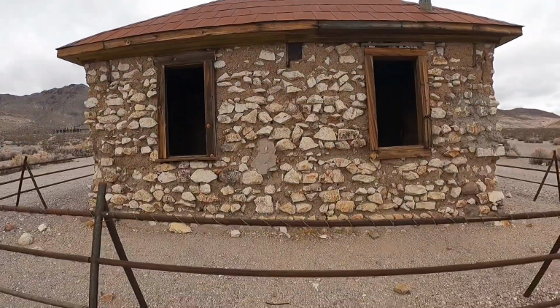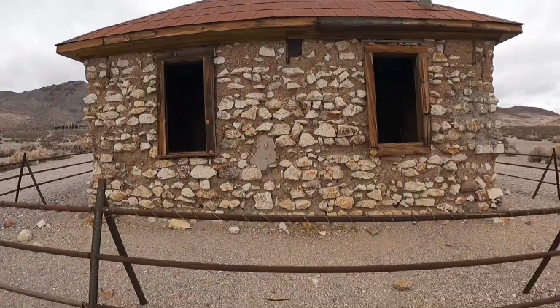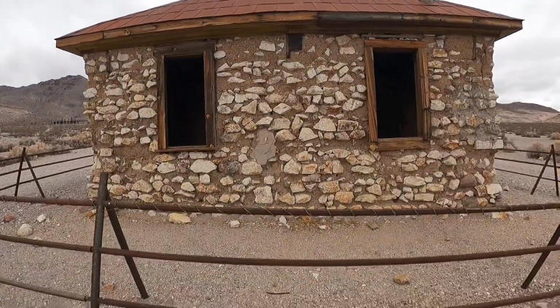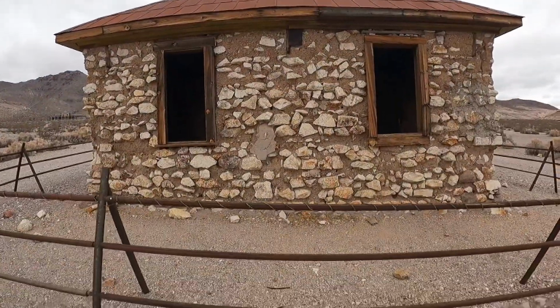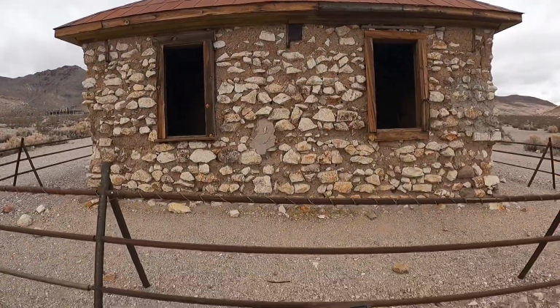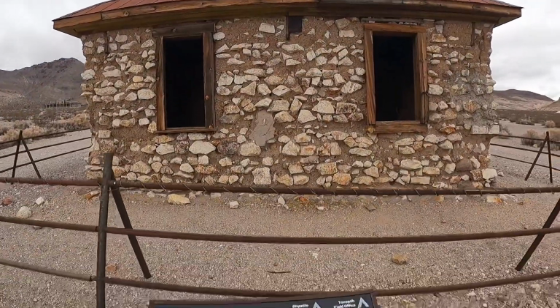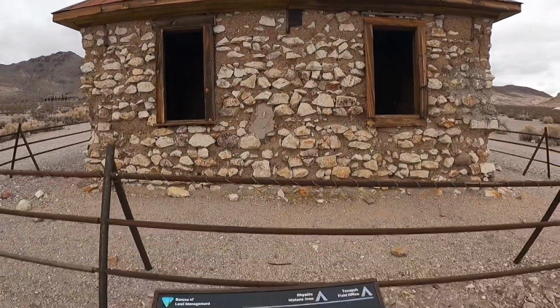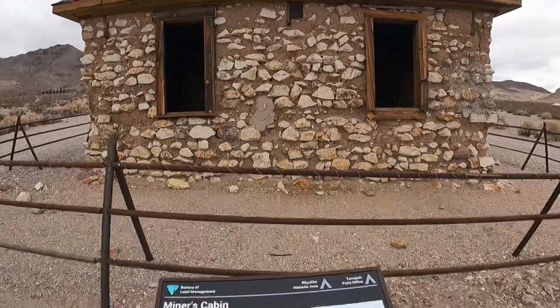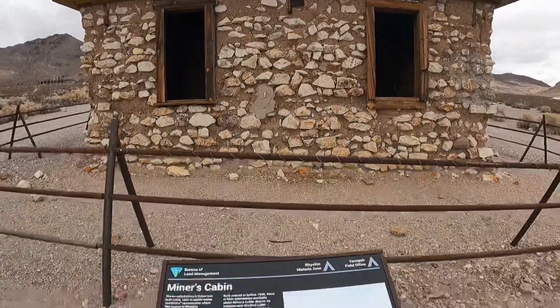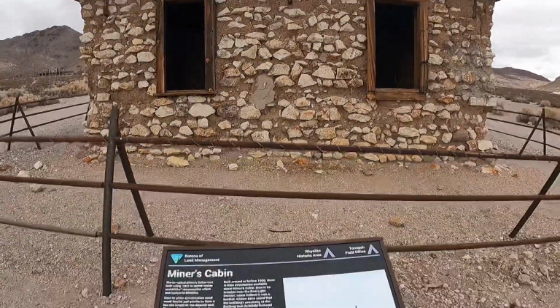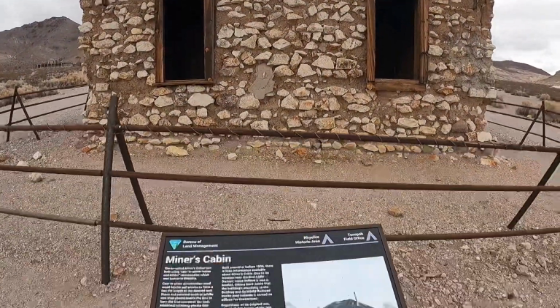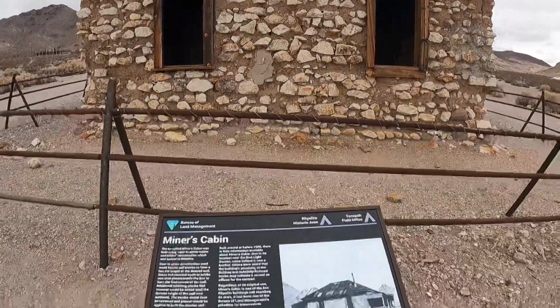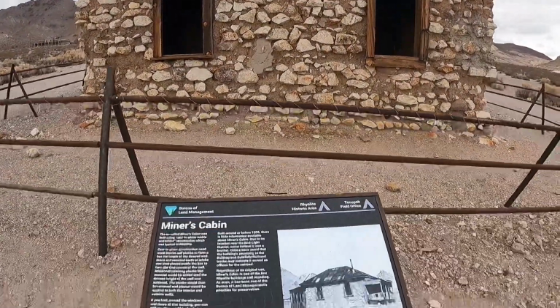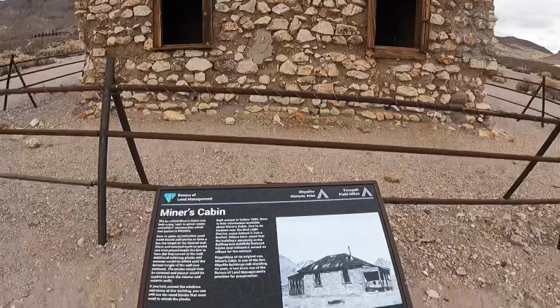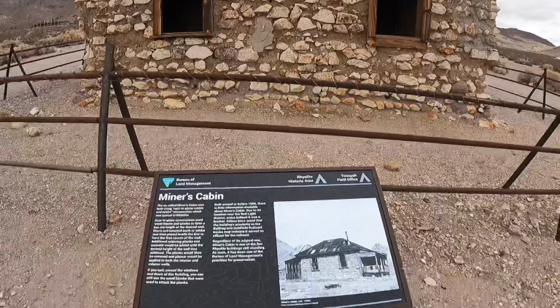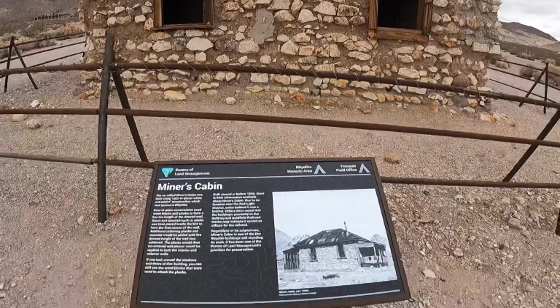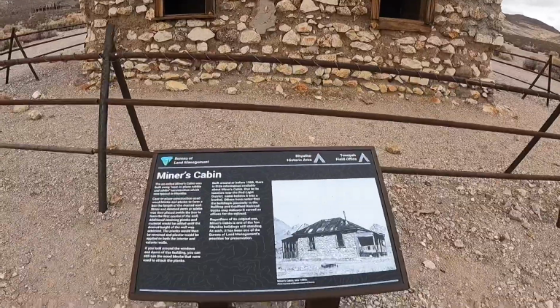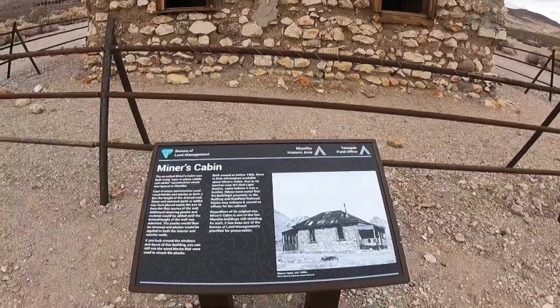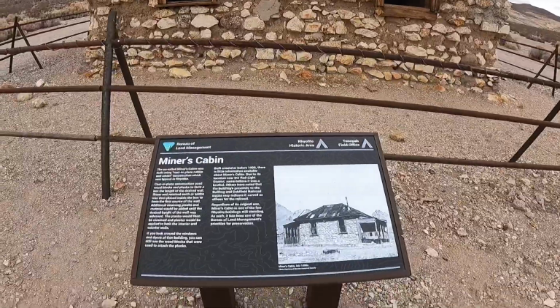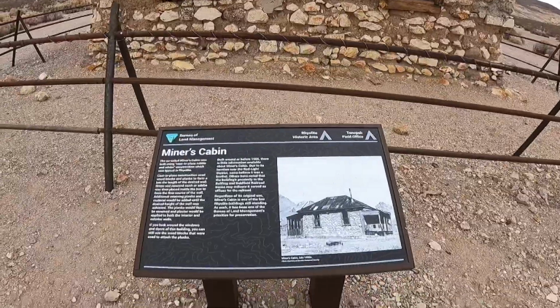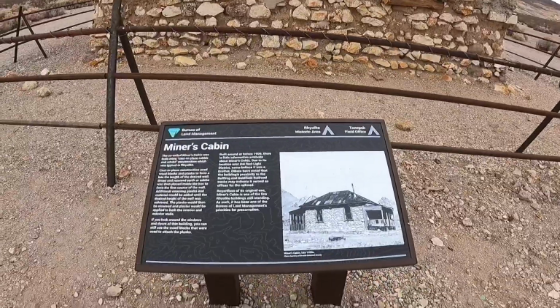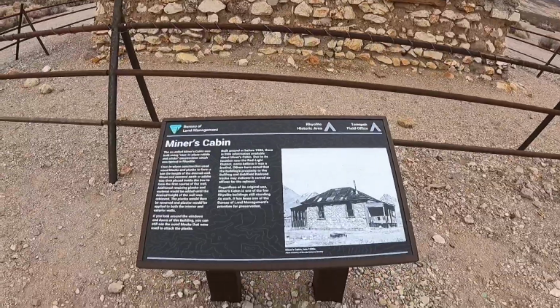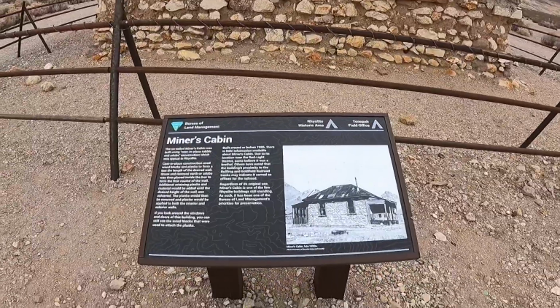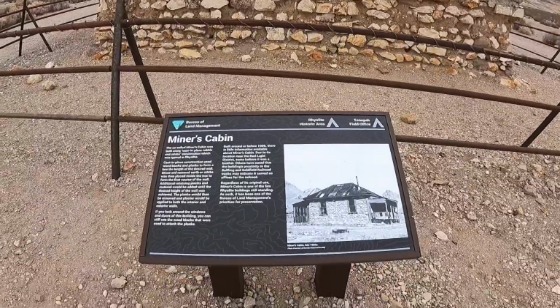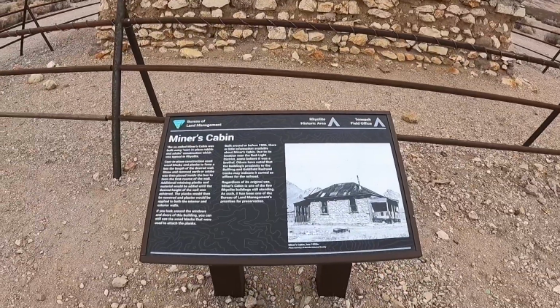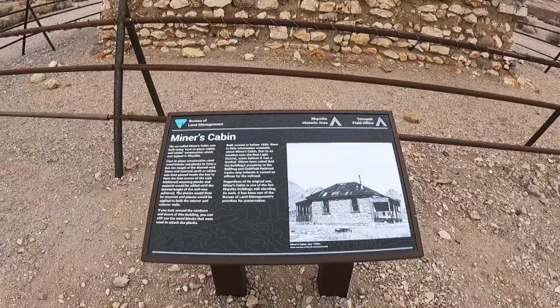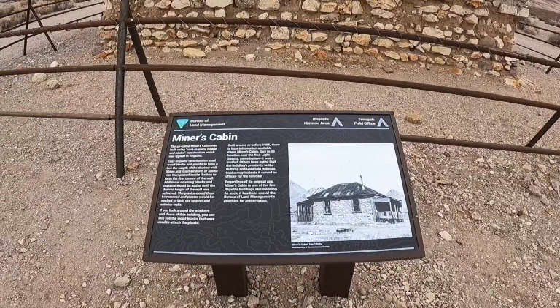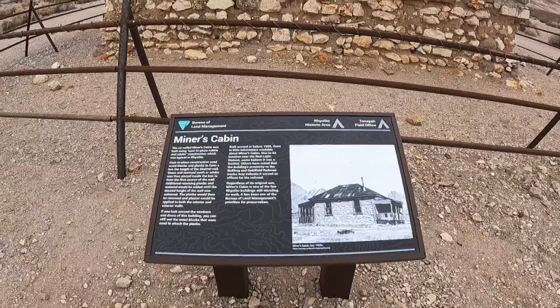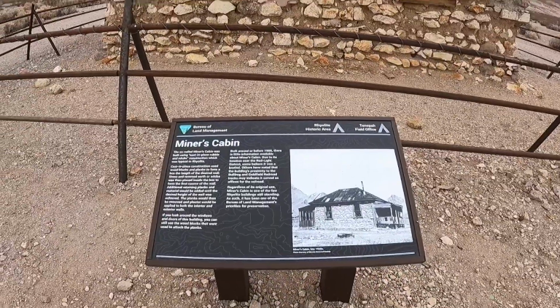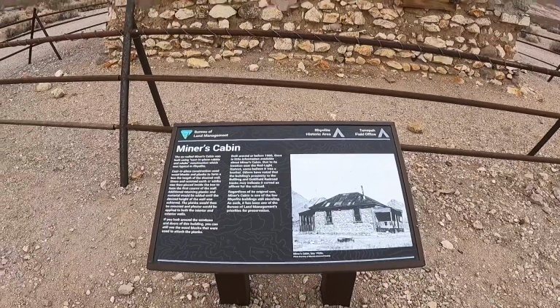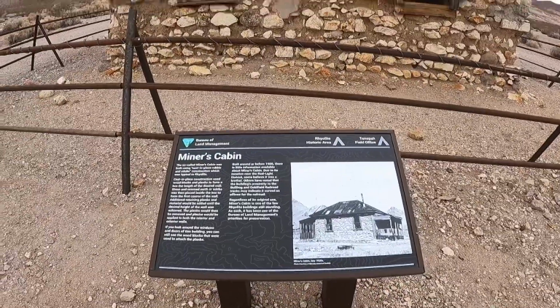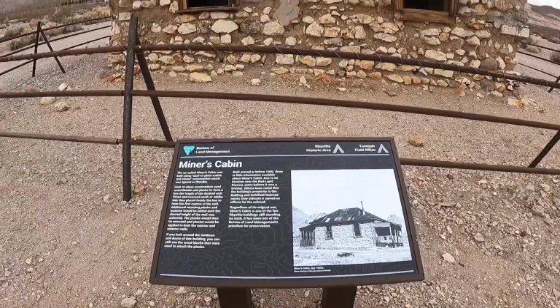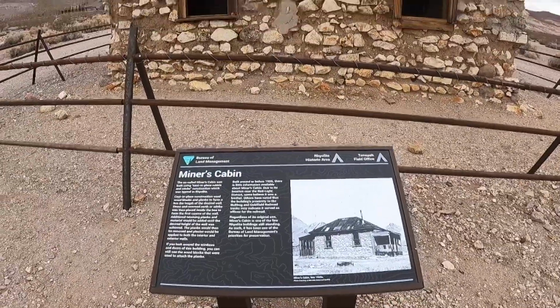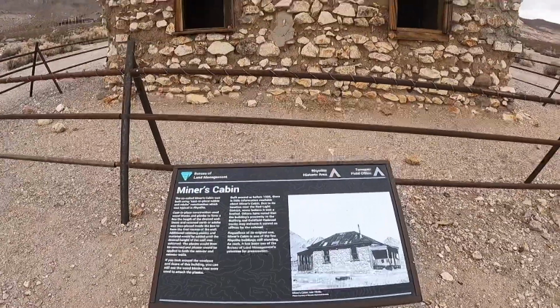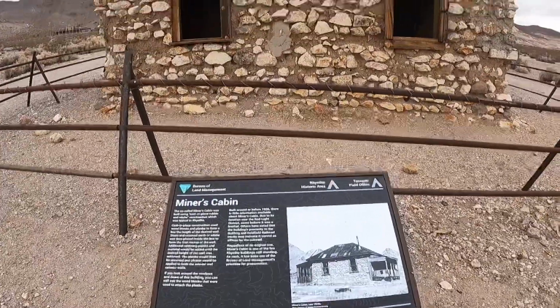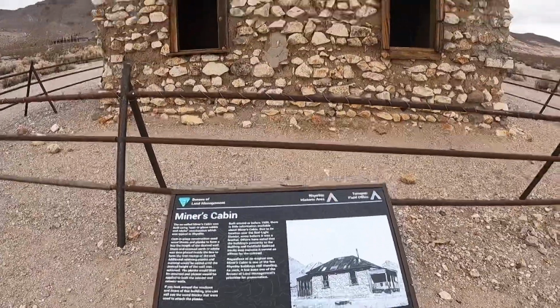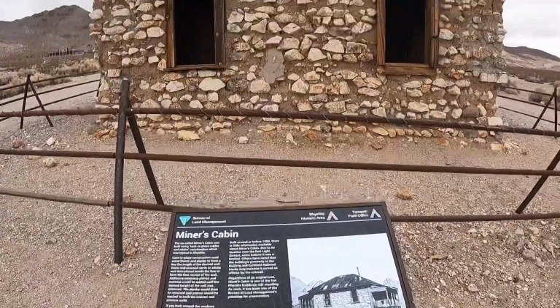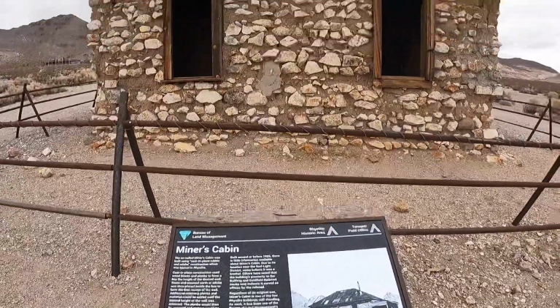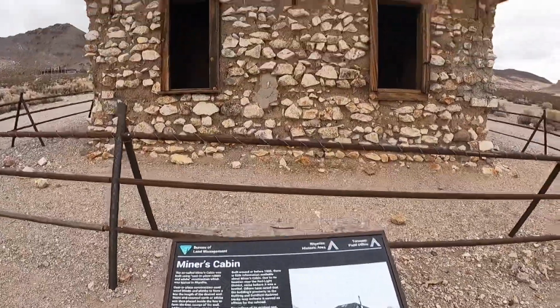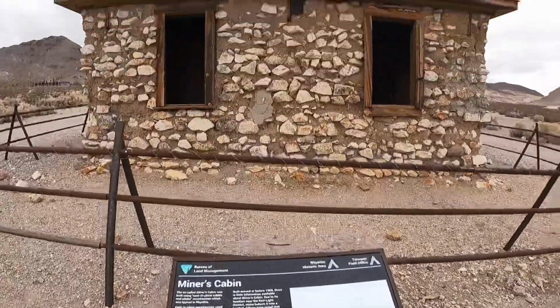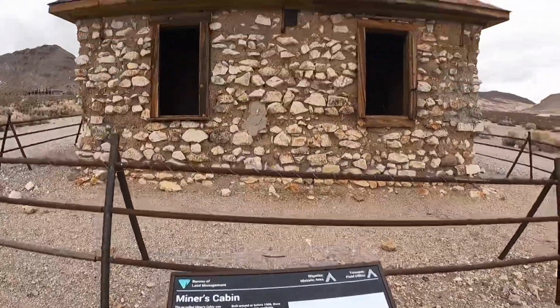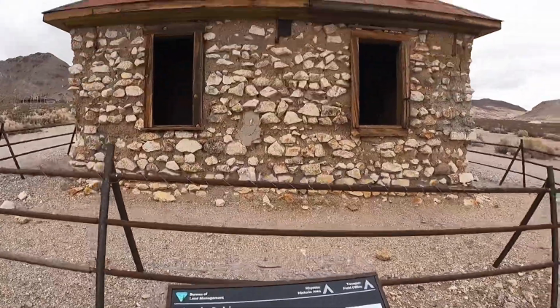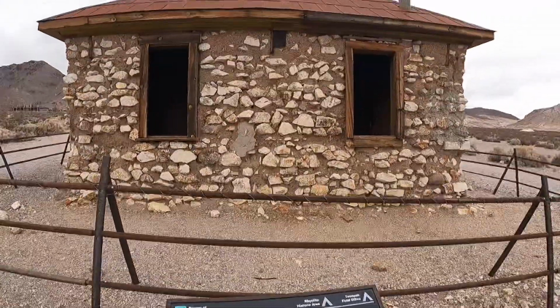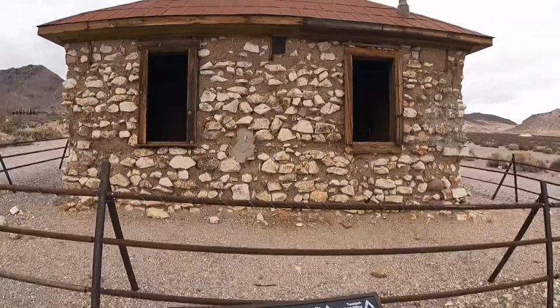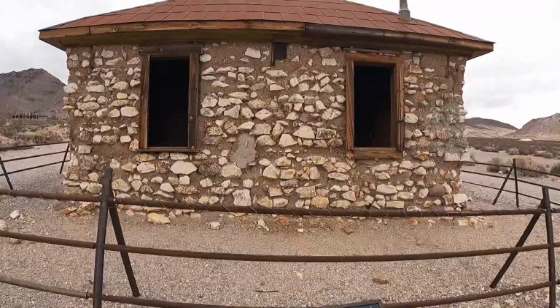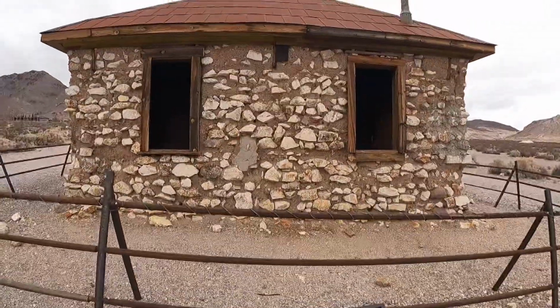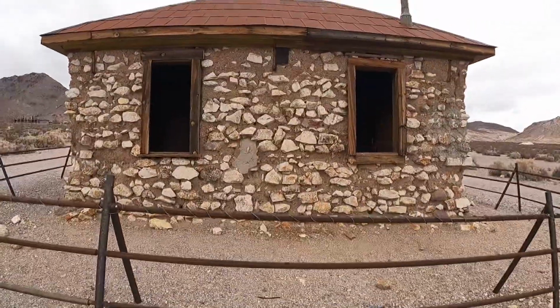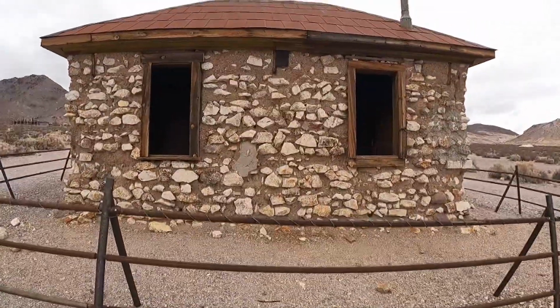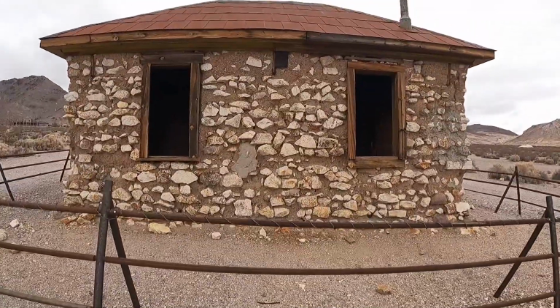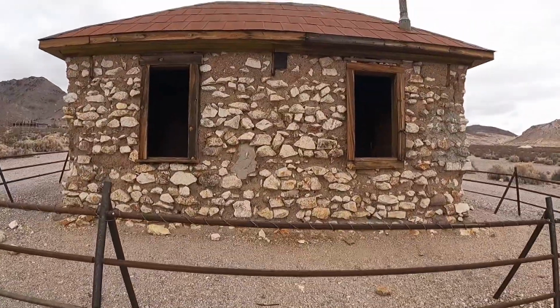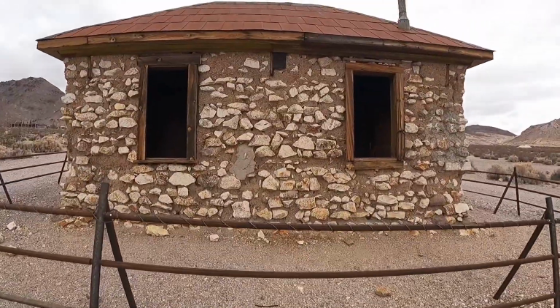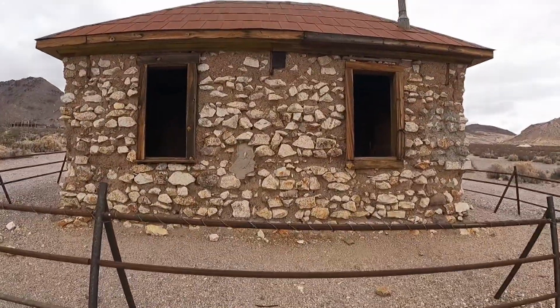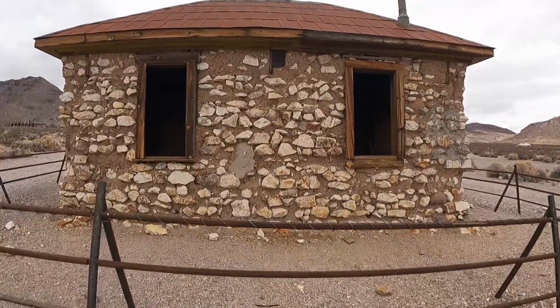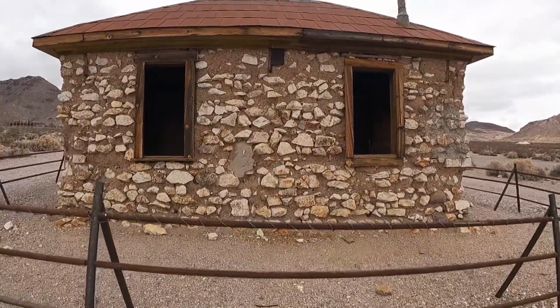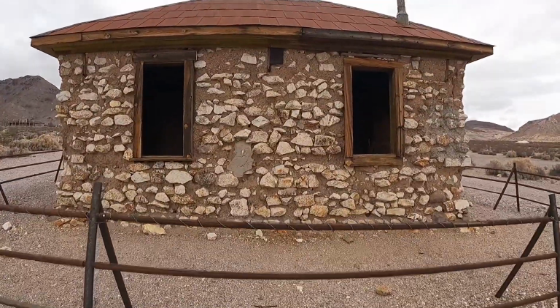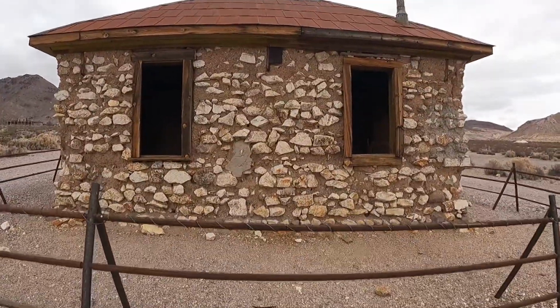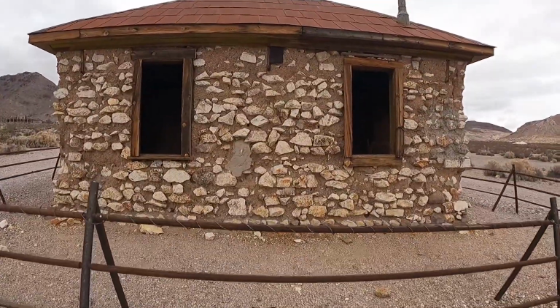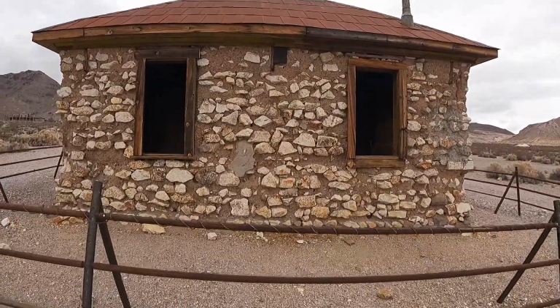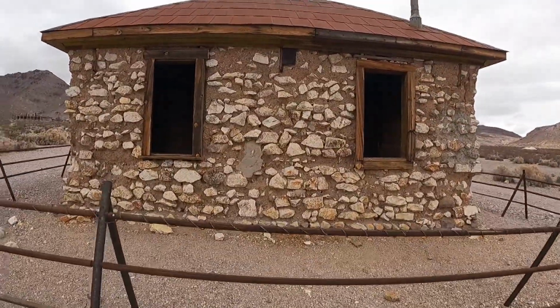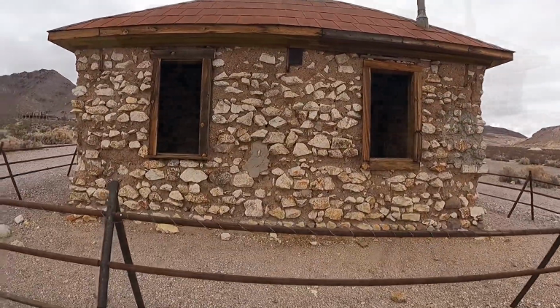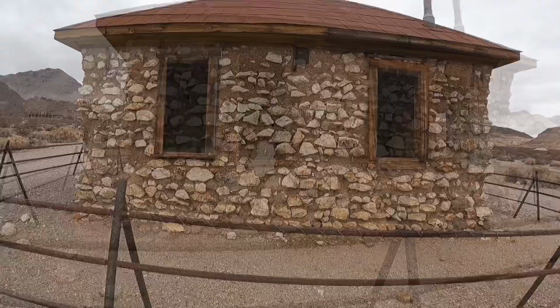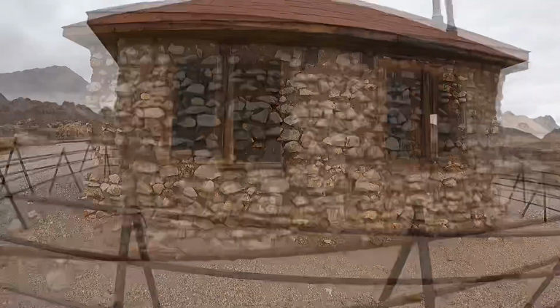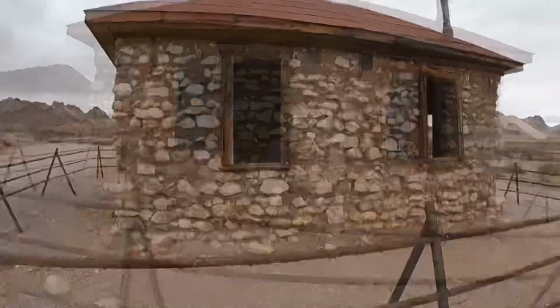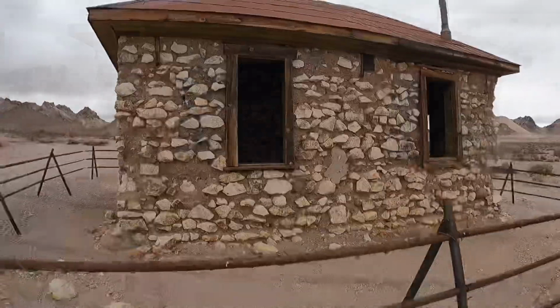All right, so this is Miner's Cabin. That's all it says — Miner's Cabin.